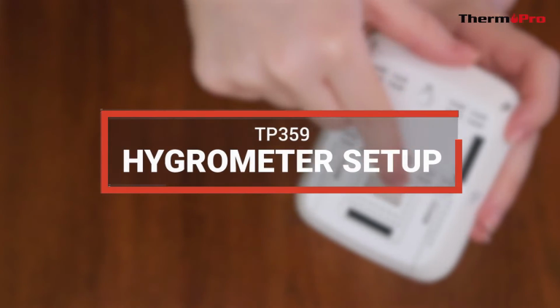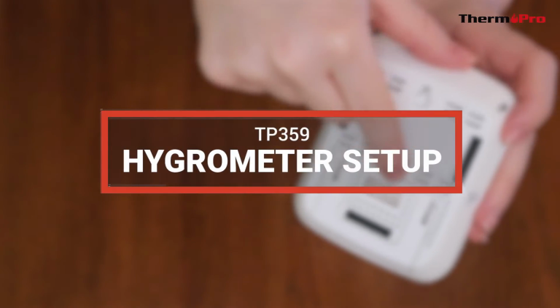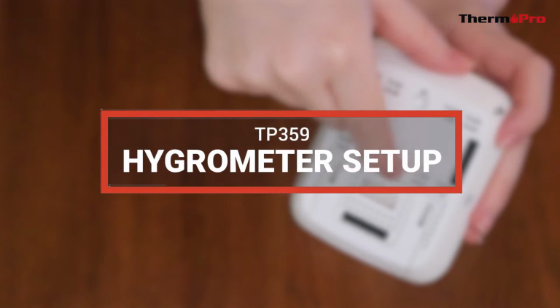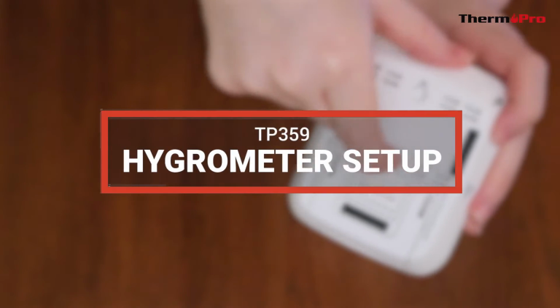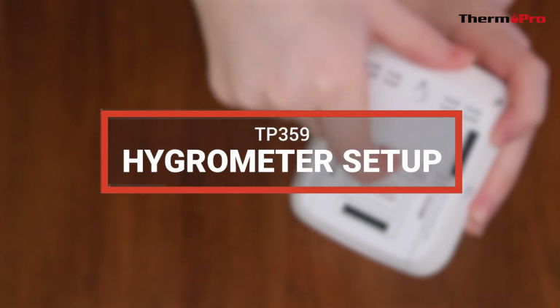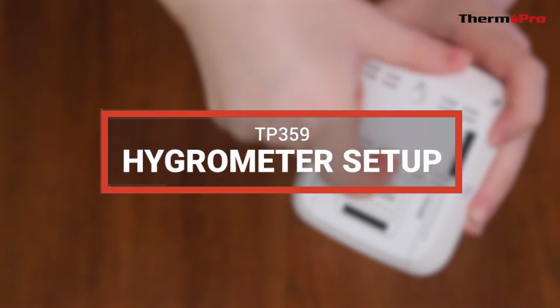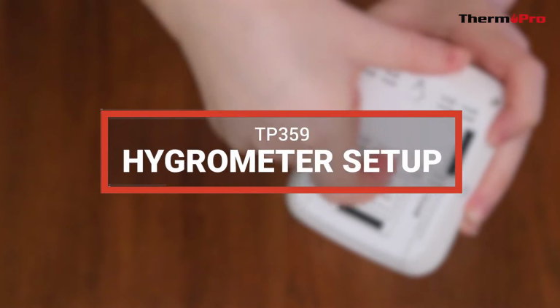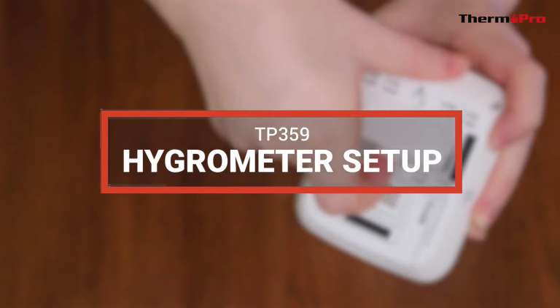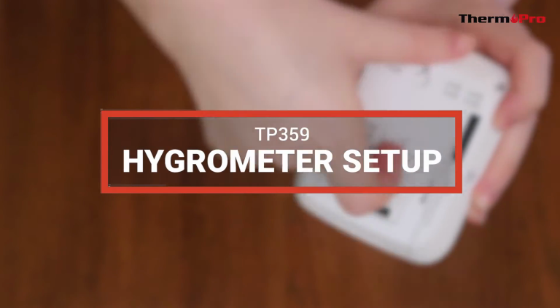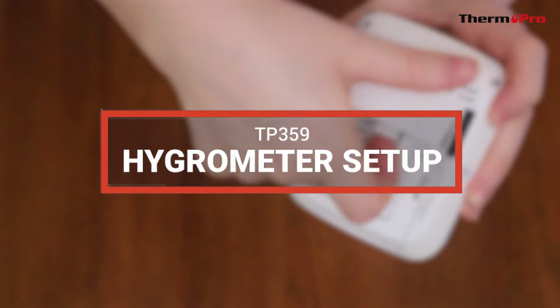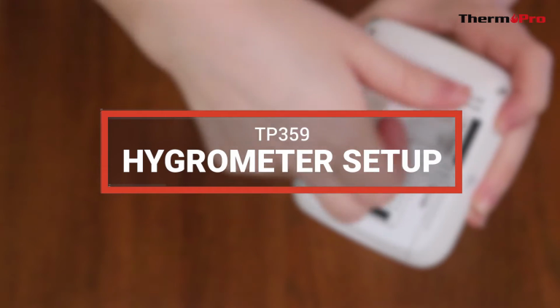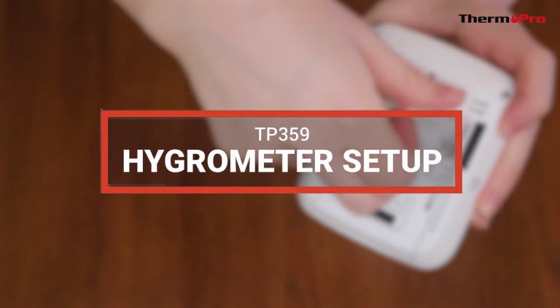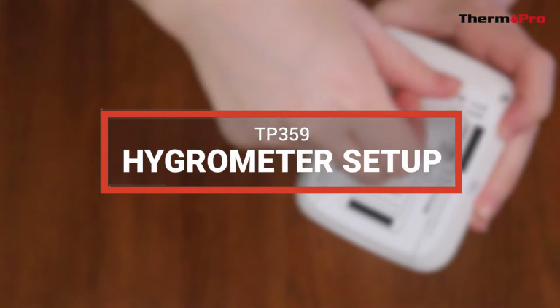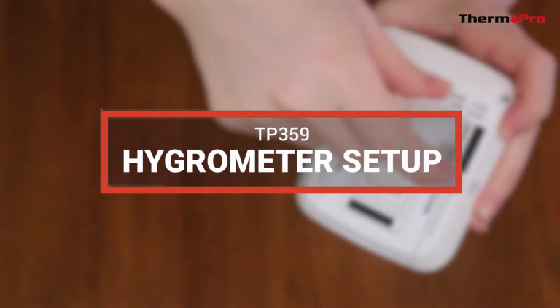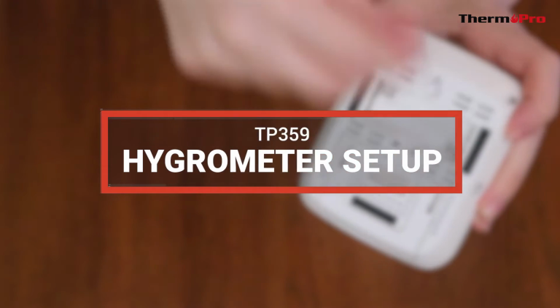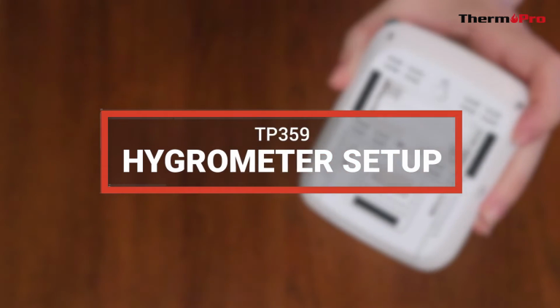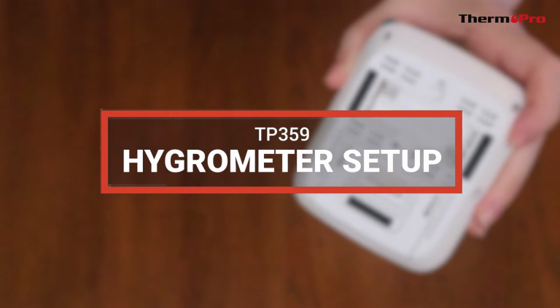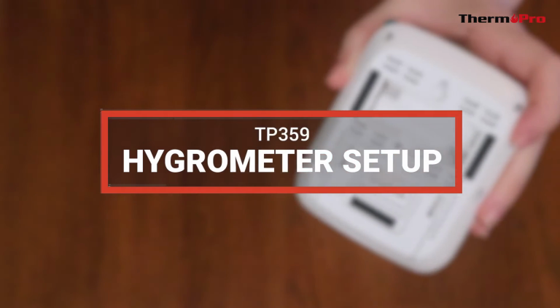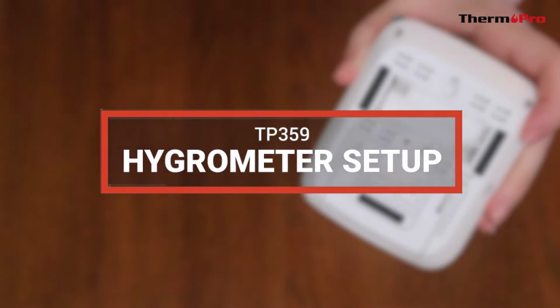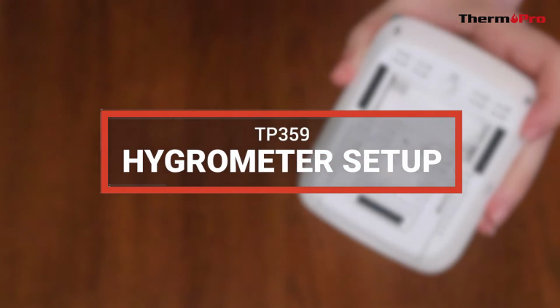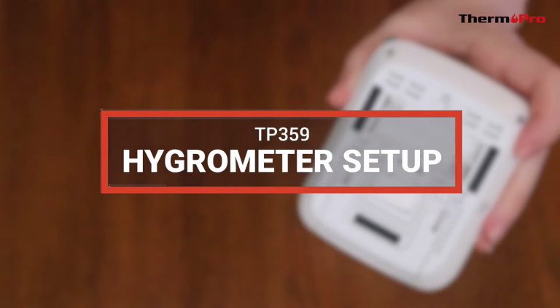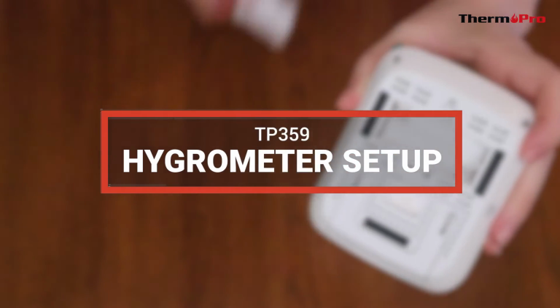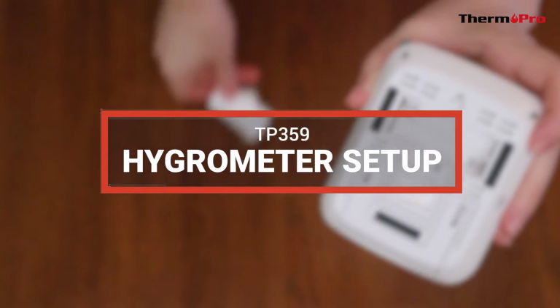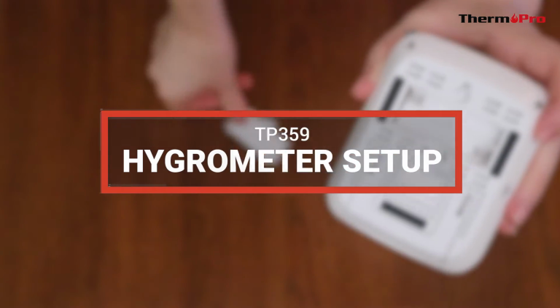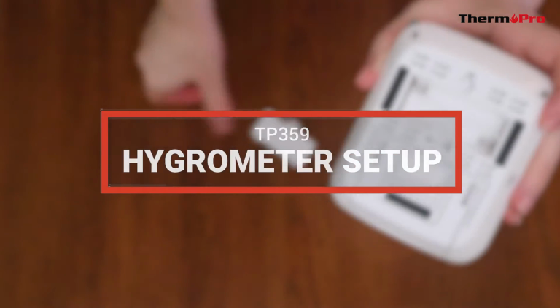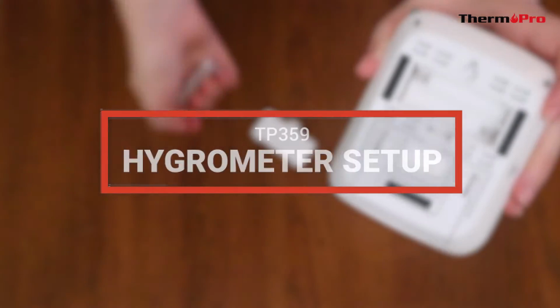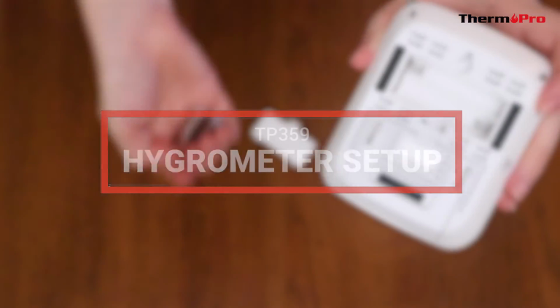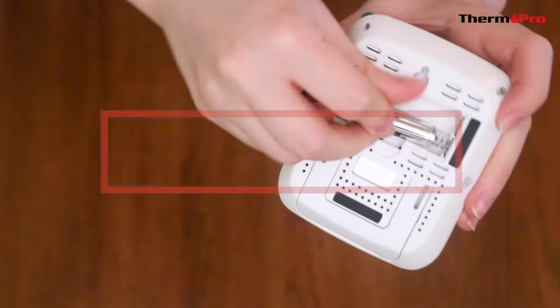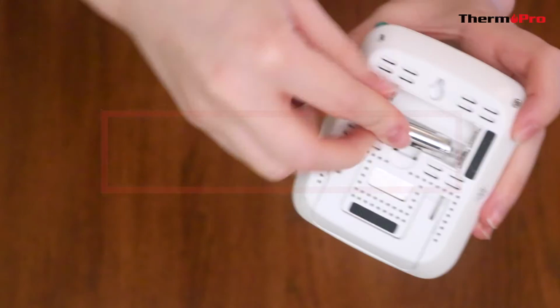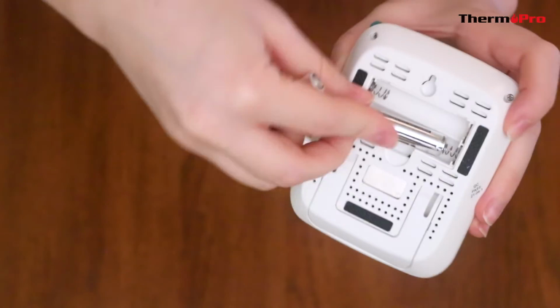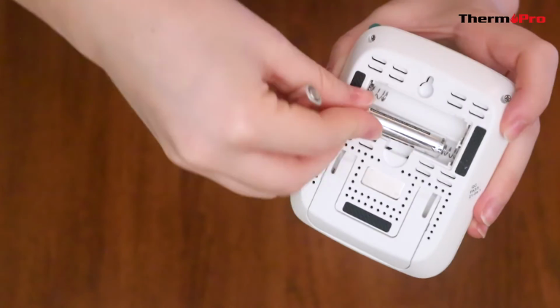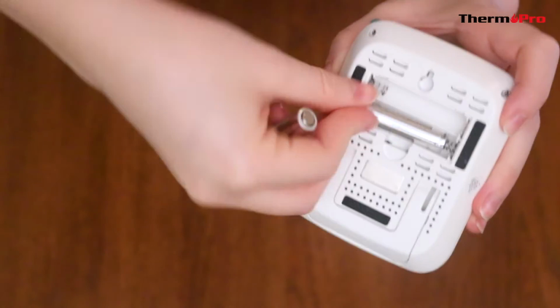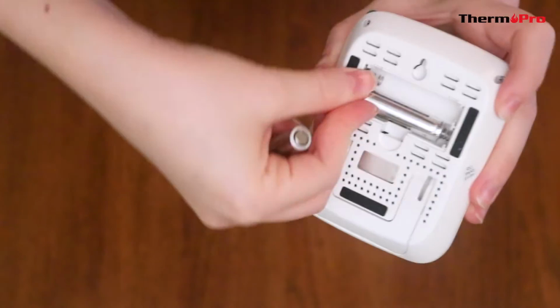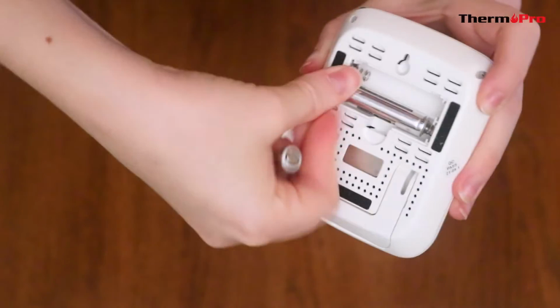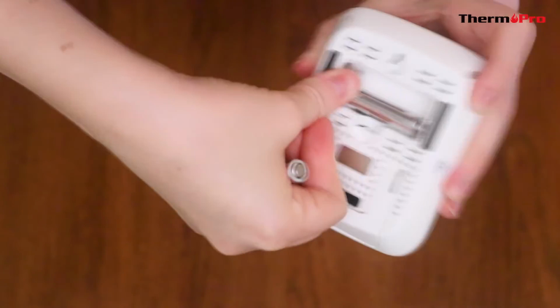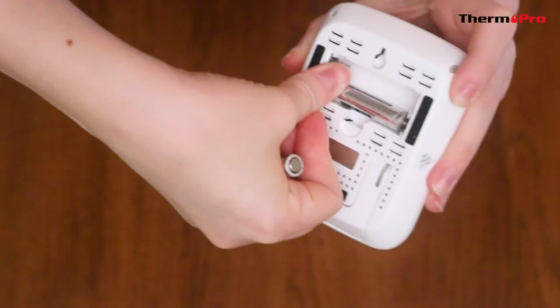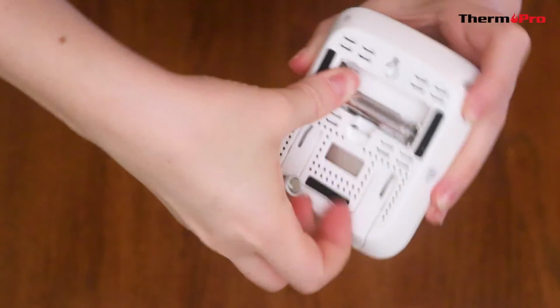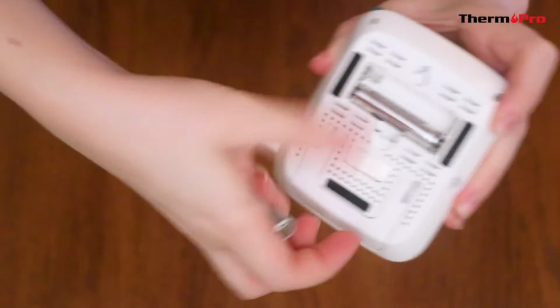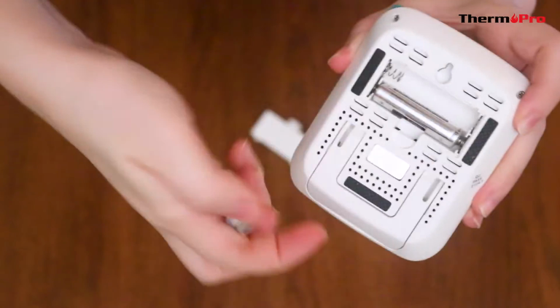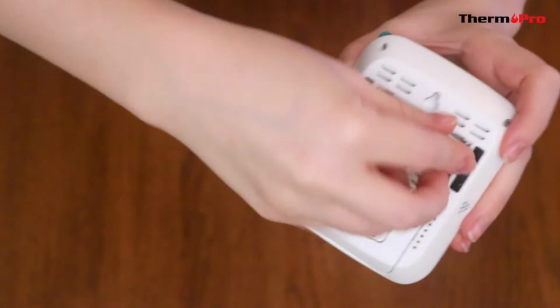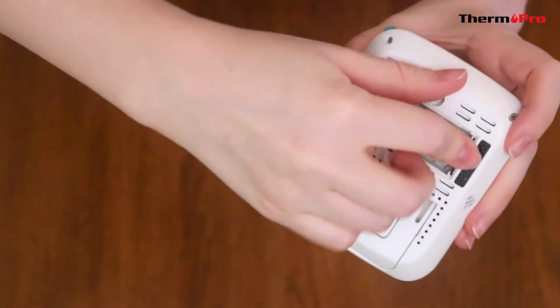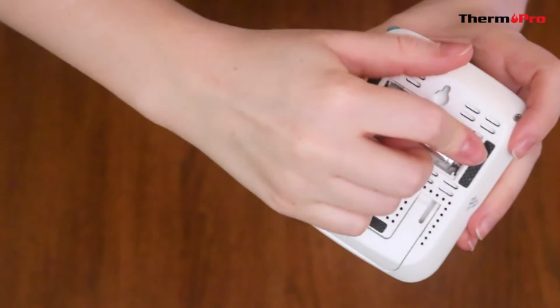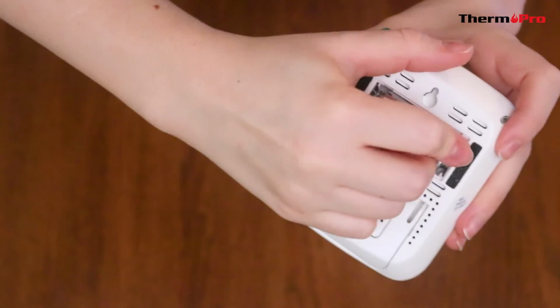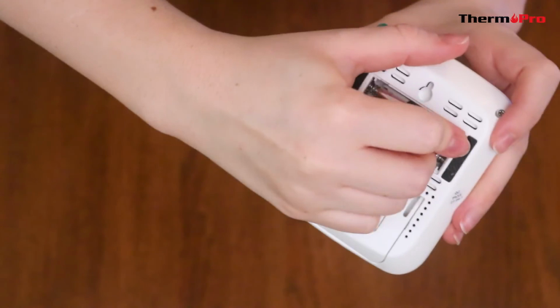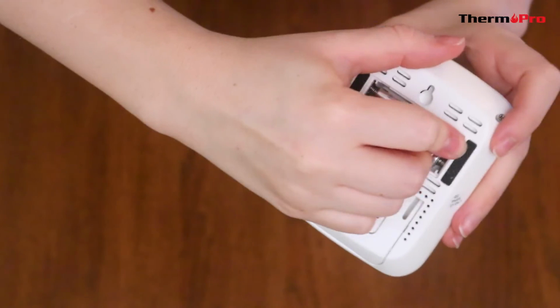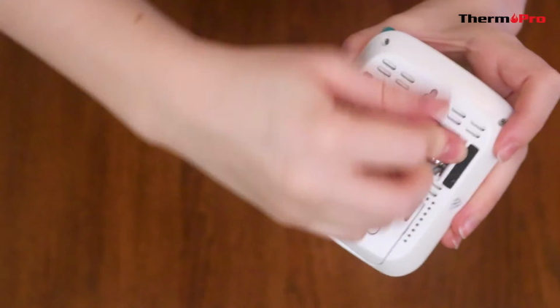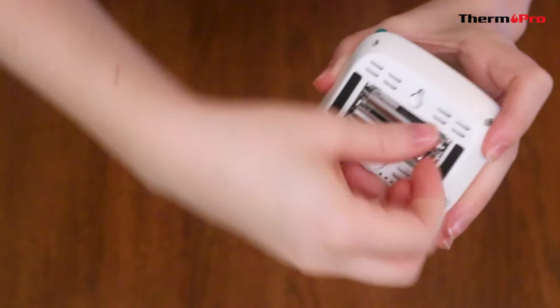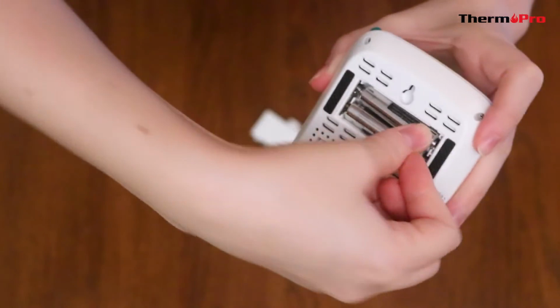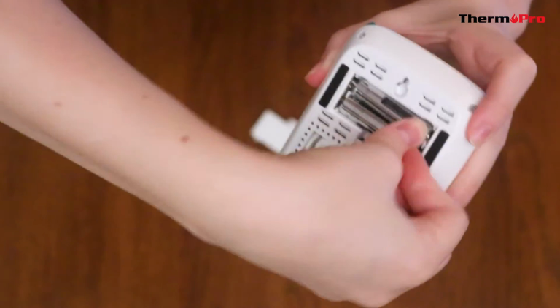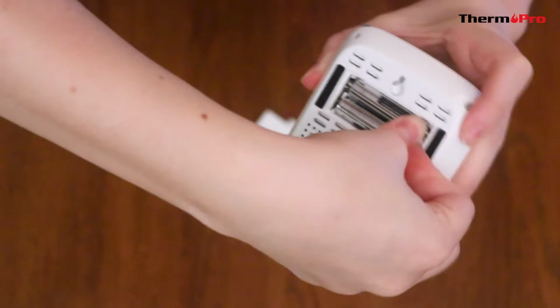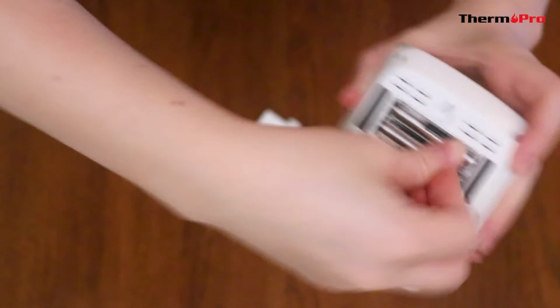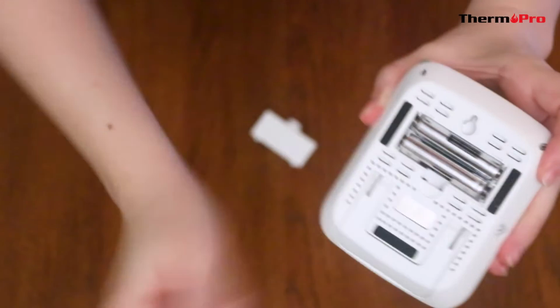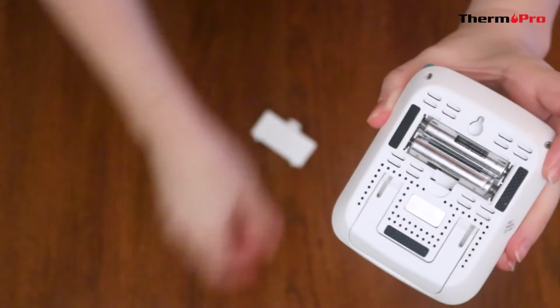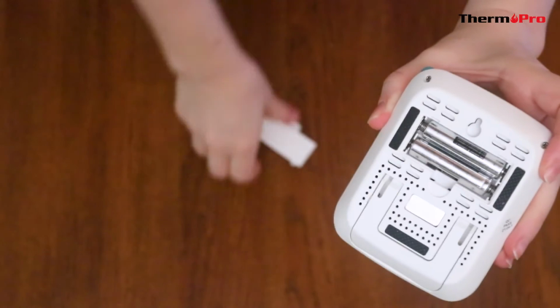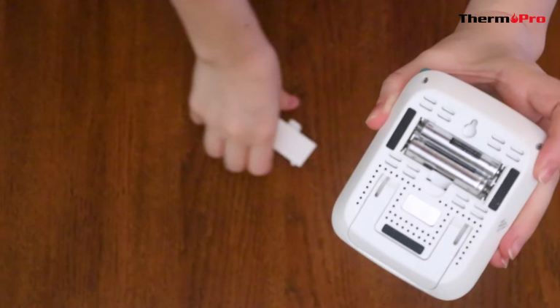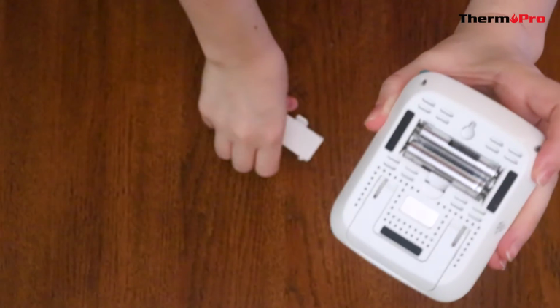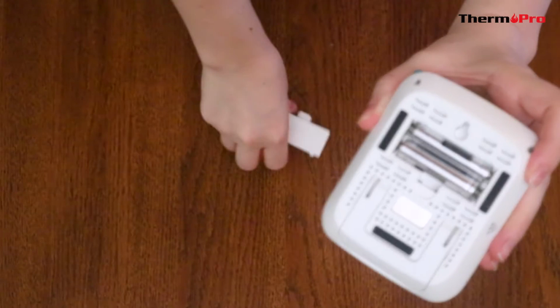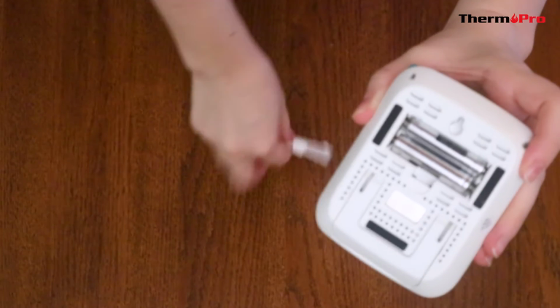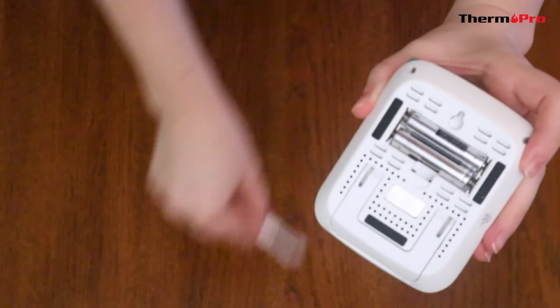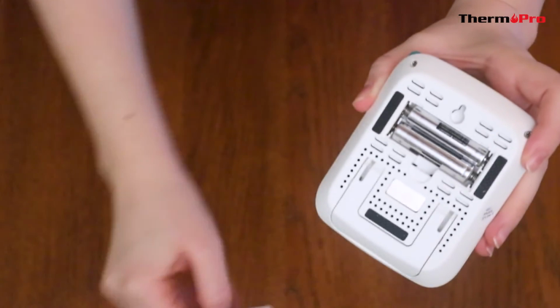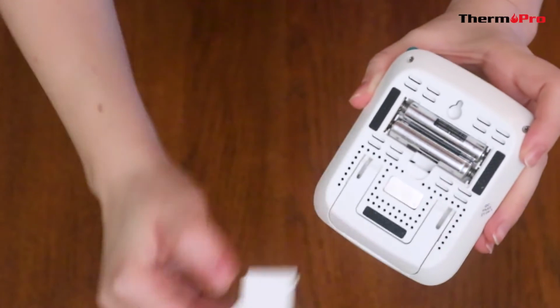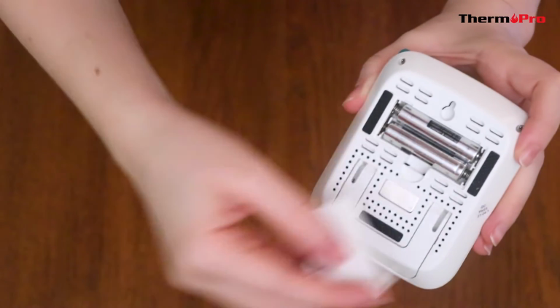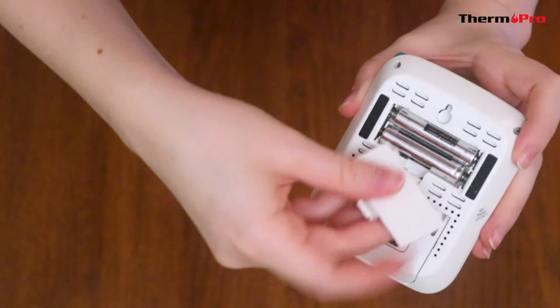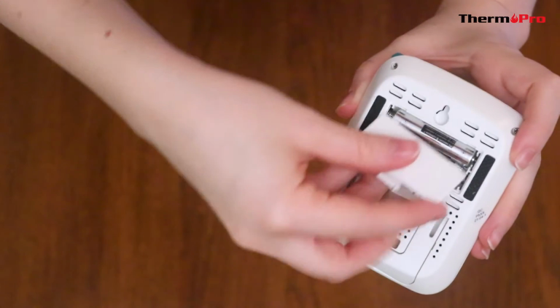Let's go over how to set up your device. Simply insert the batteries into the back of your device to power it on.